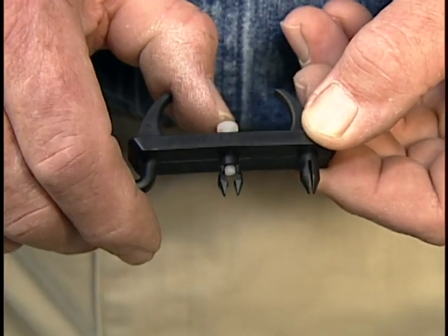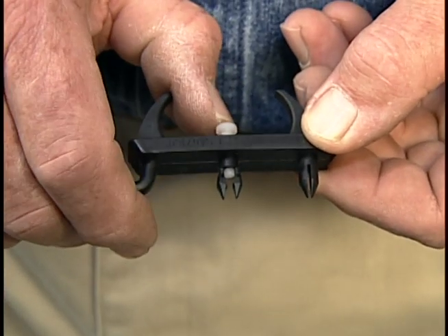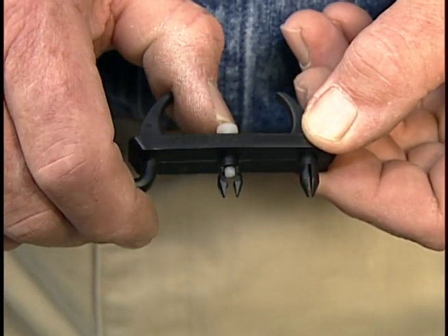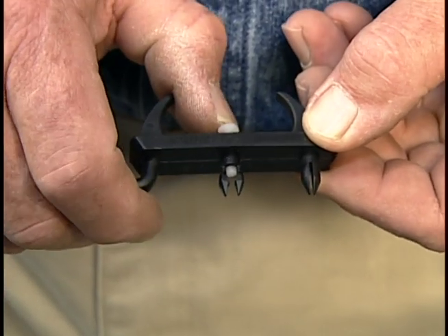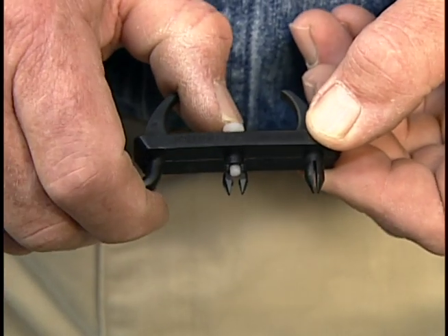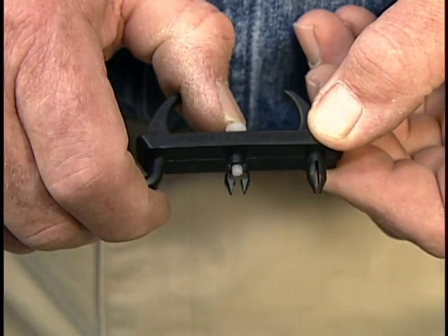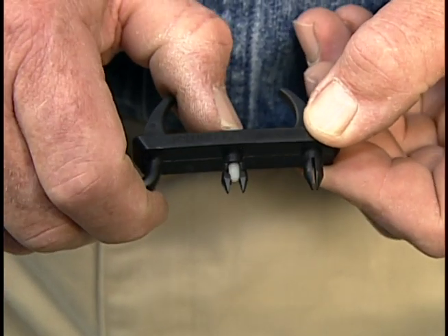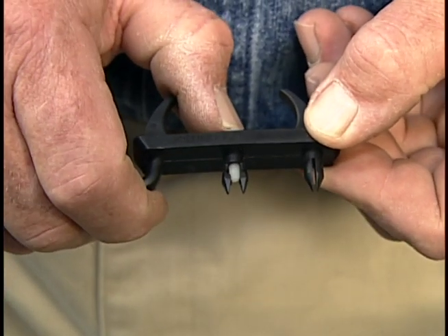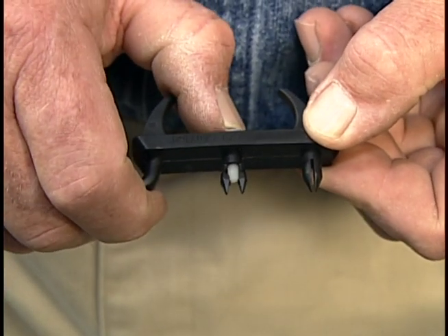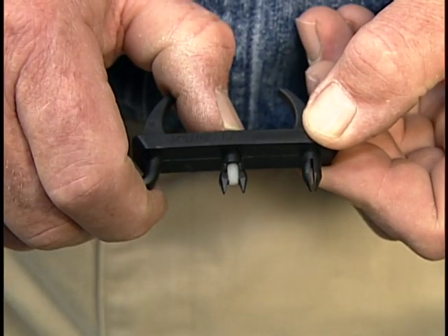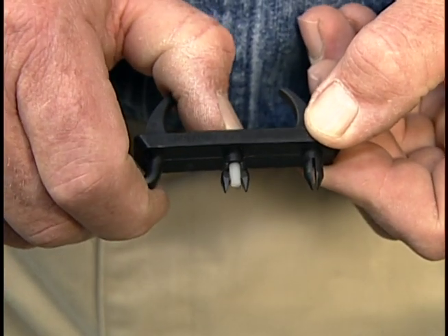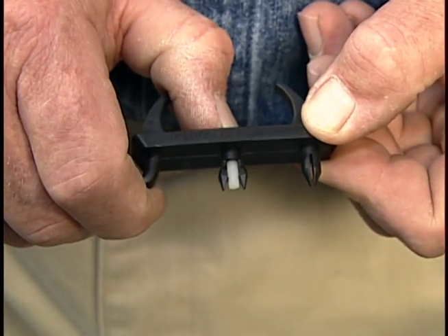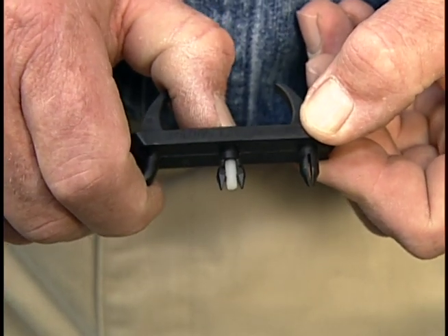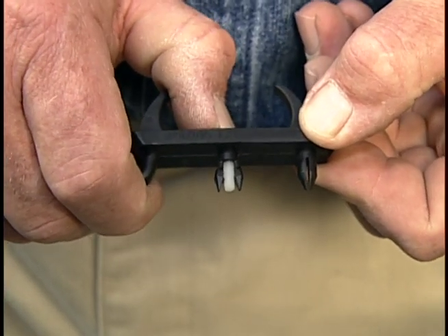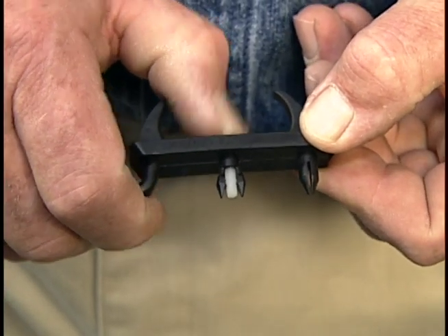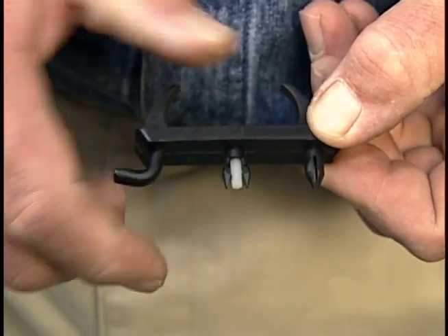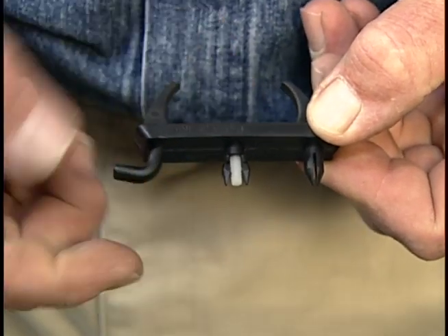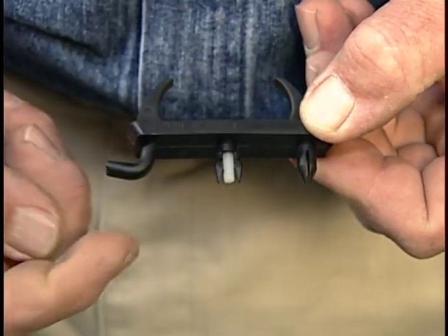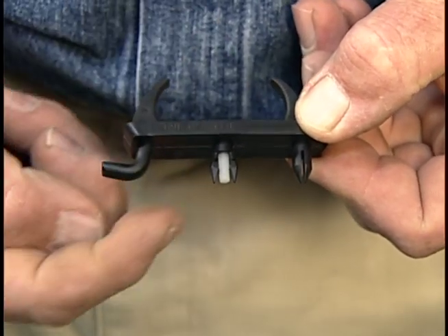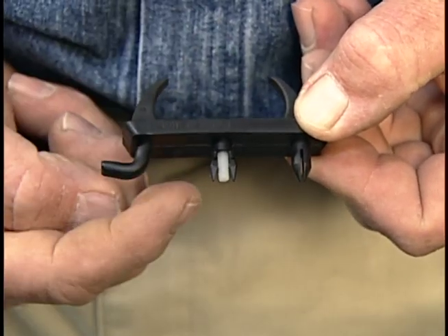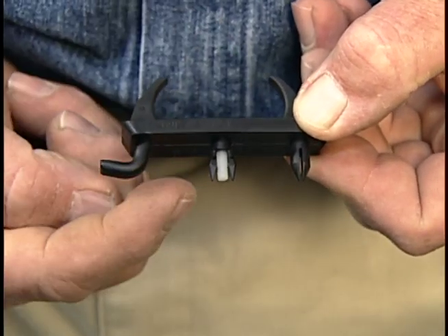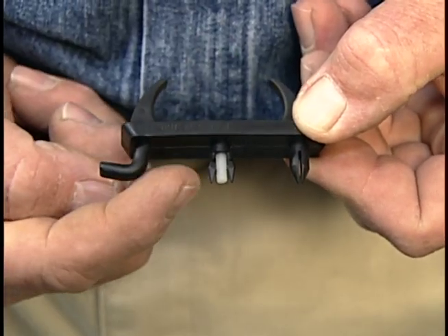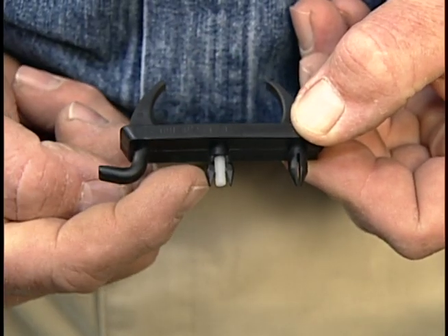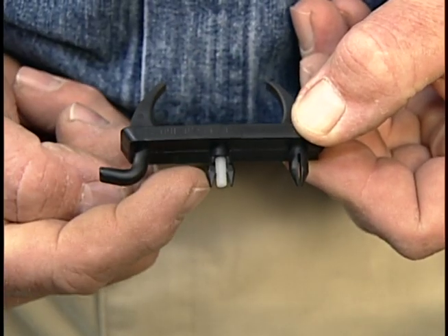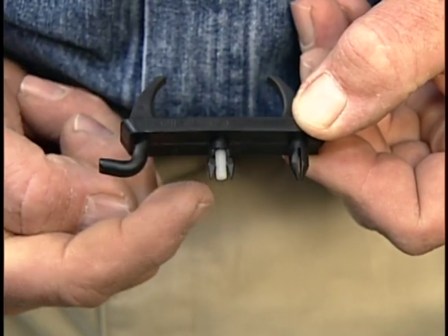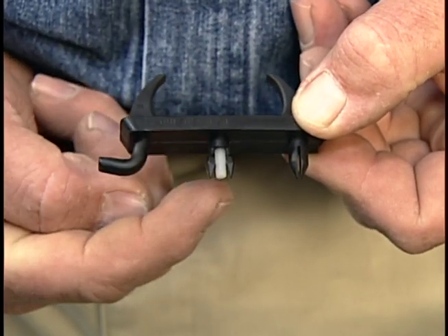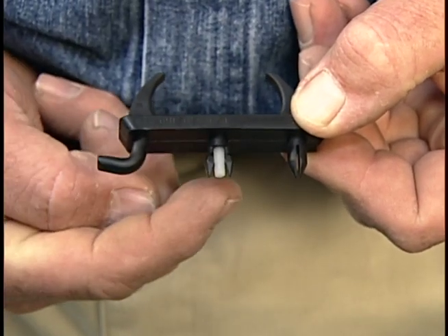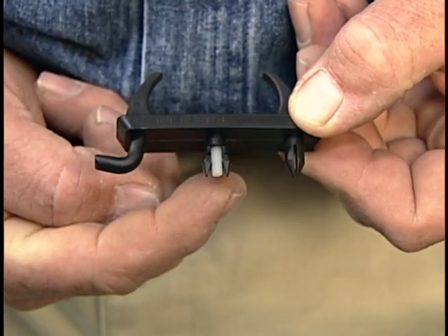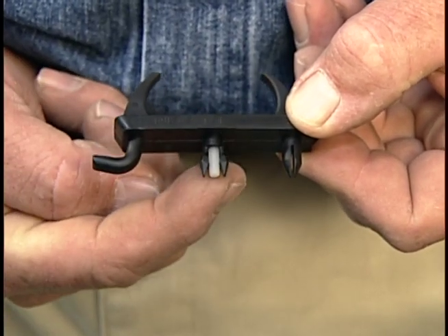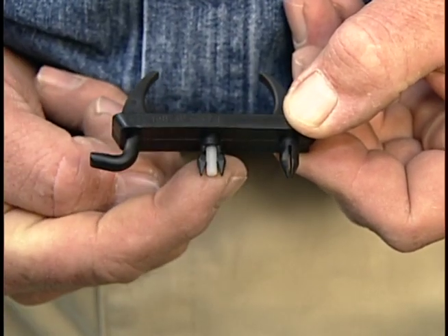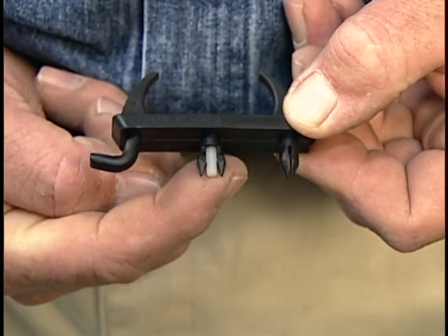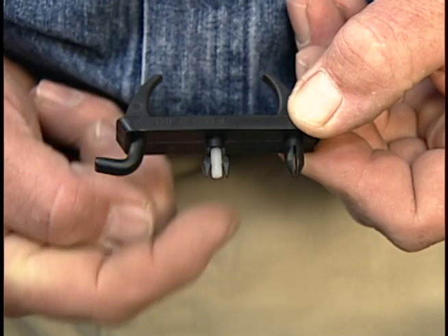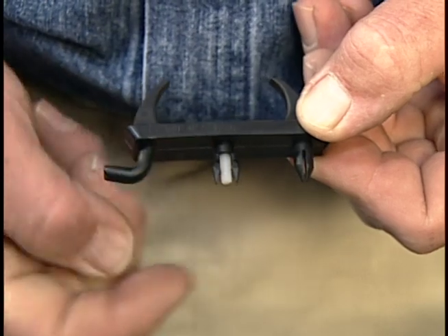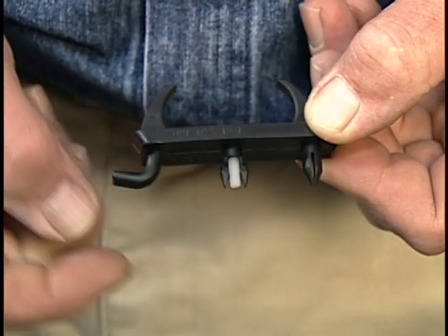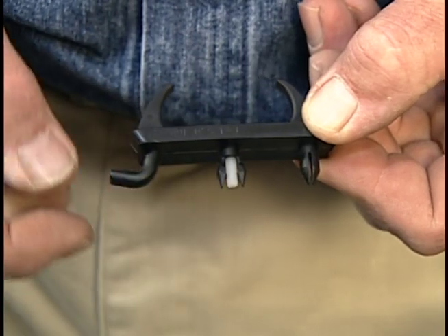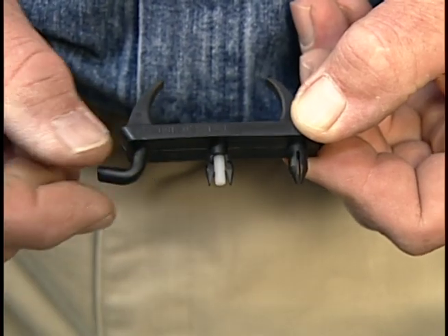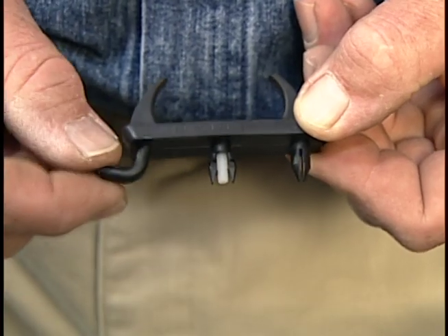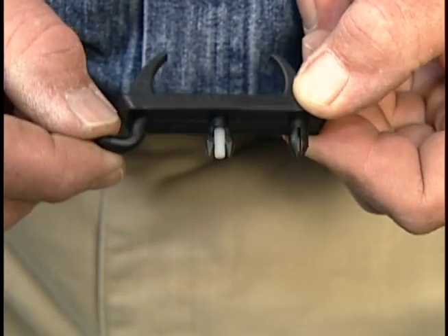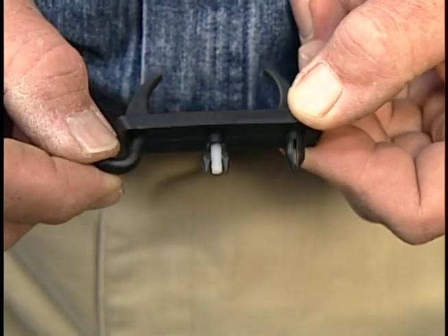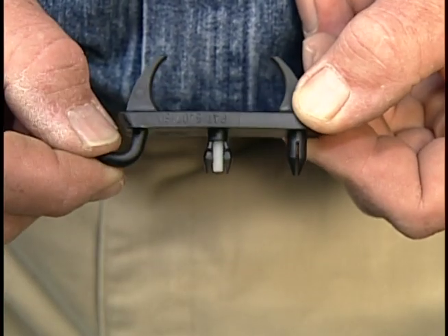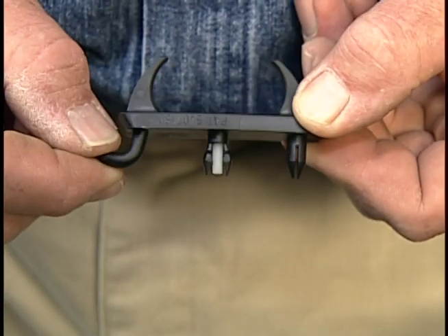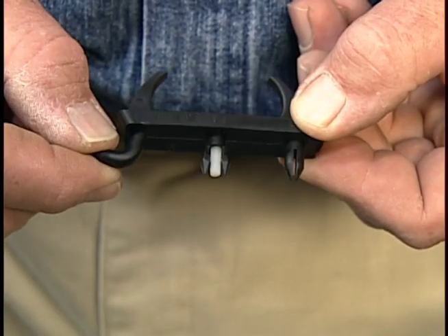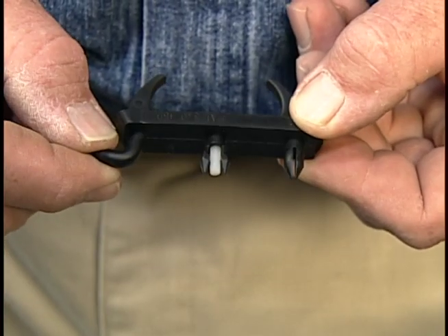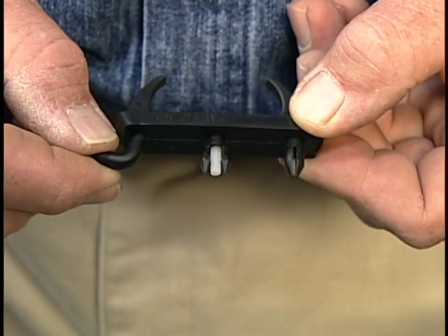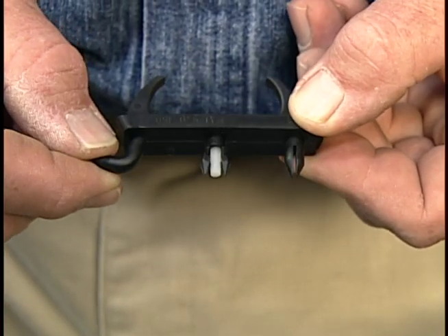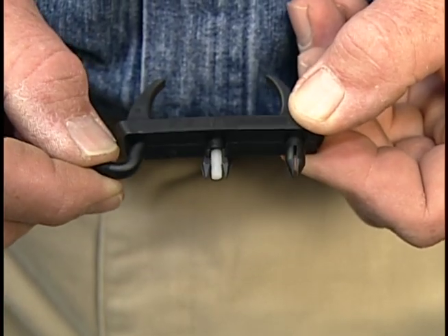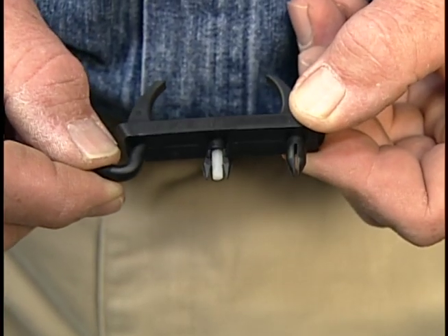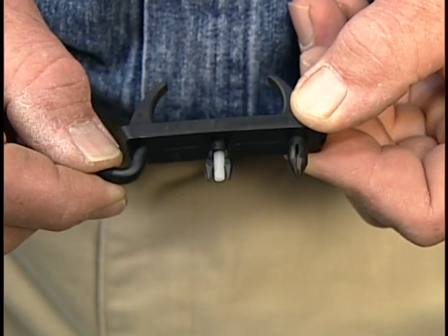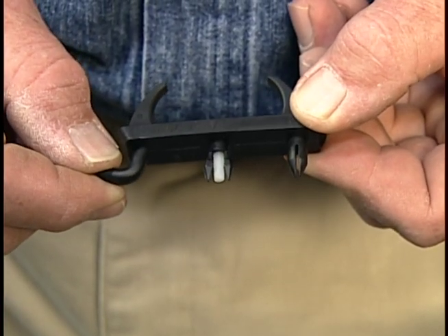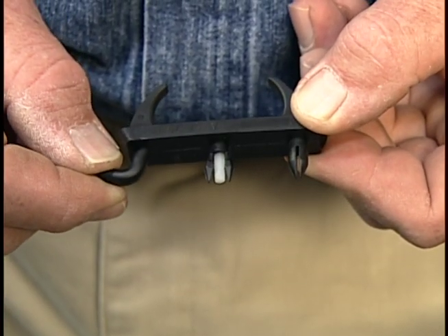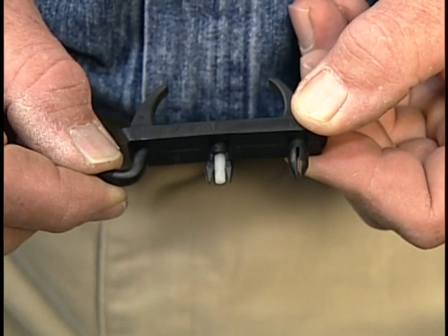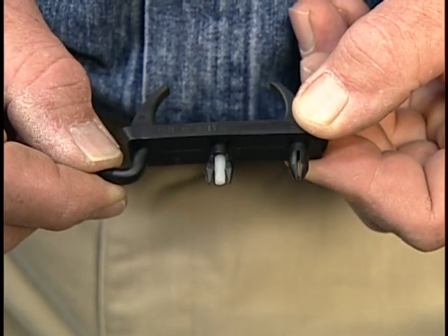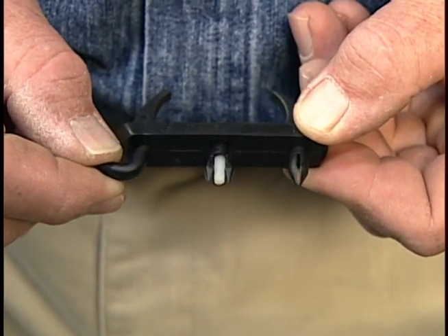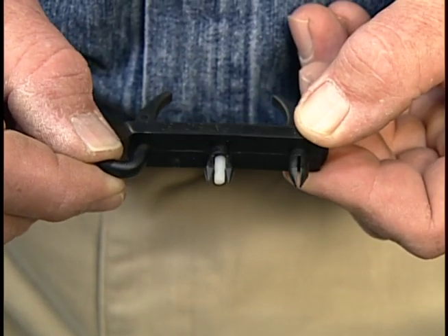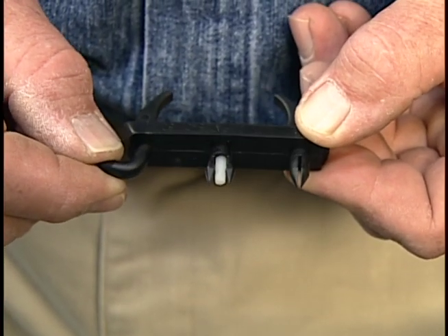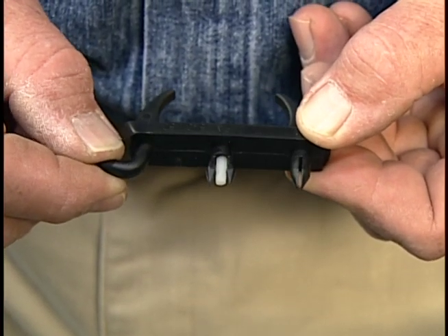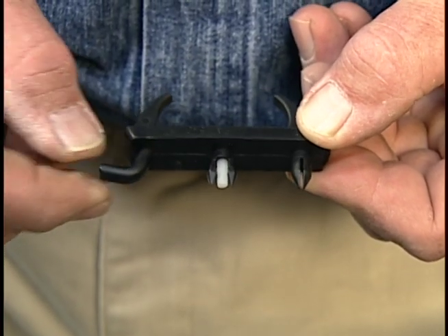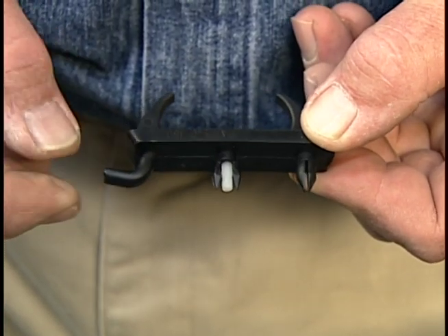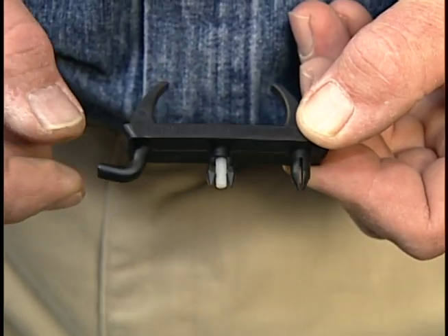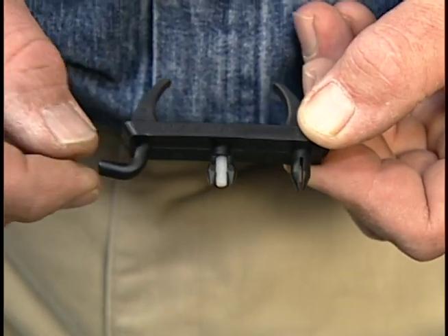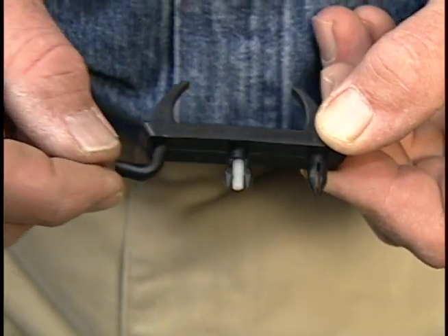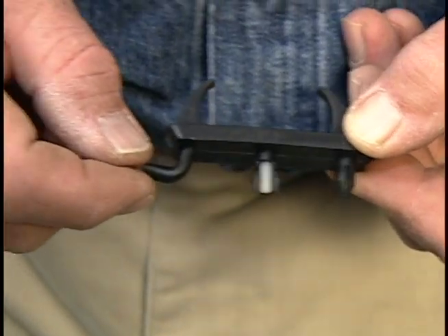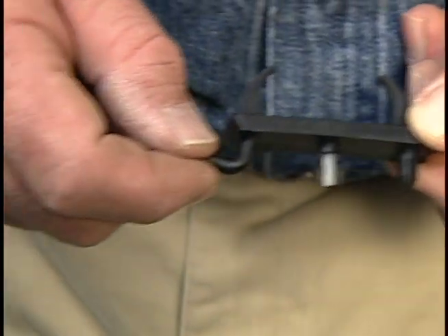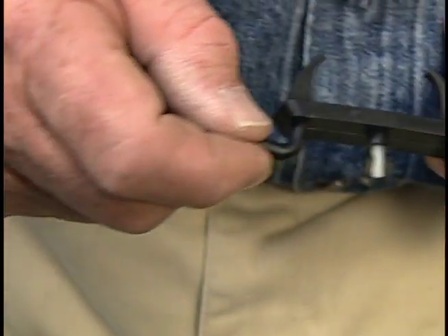Once it's in position, if I push this screw in, you see it spreads these two wings right here and locks the entire thing in place. Let me show you how it works.